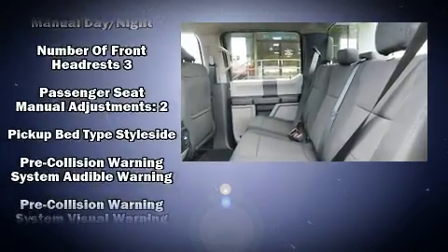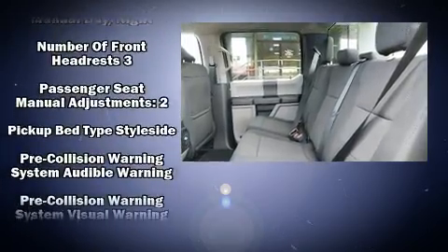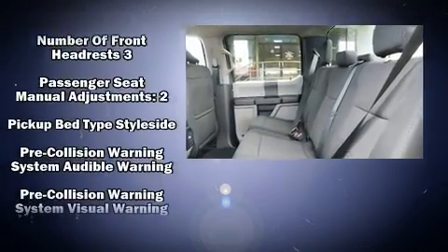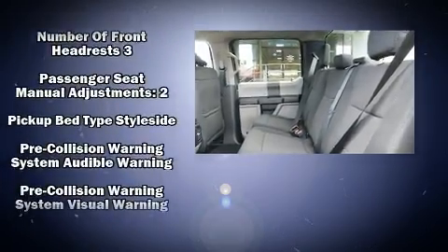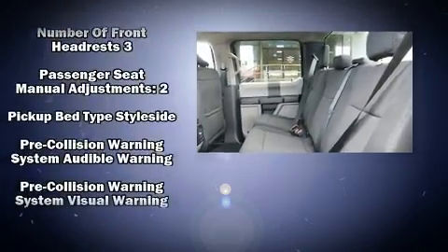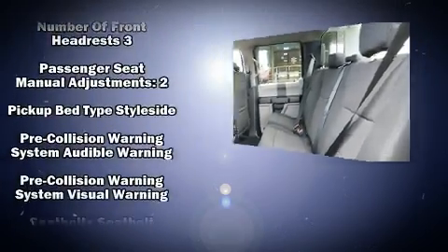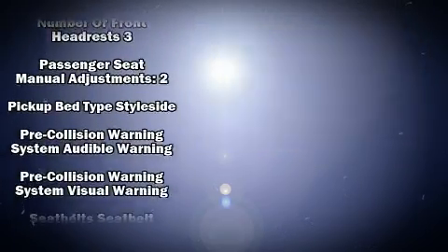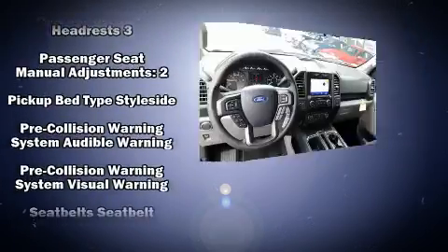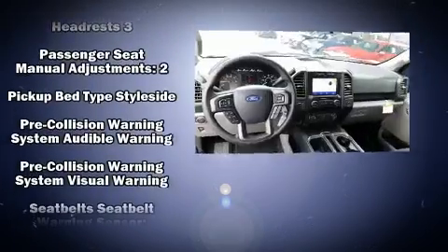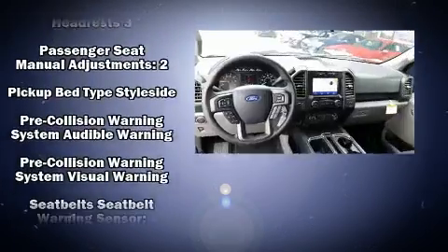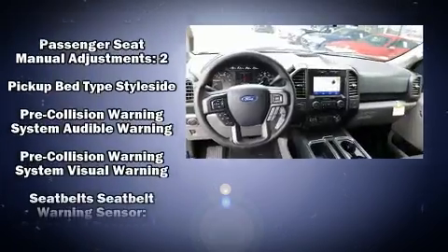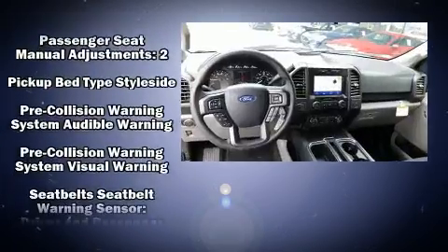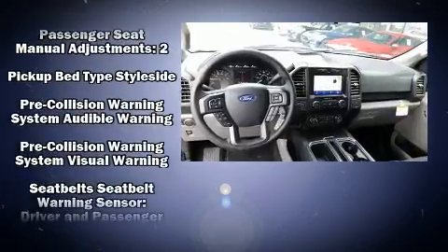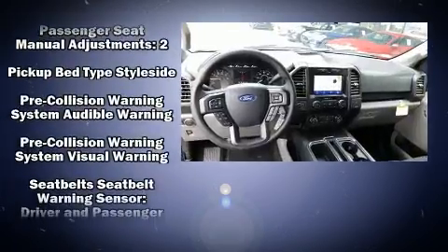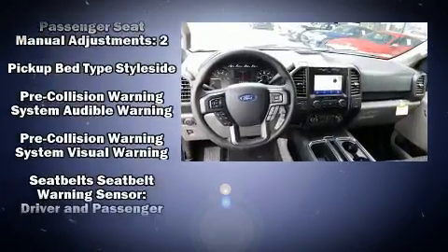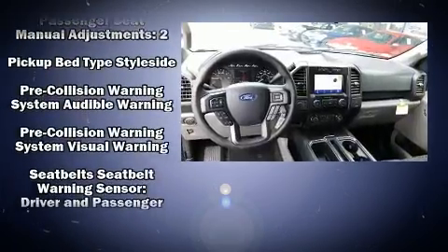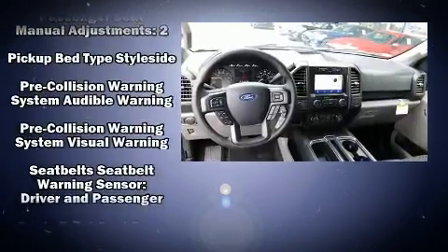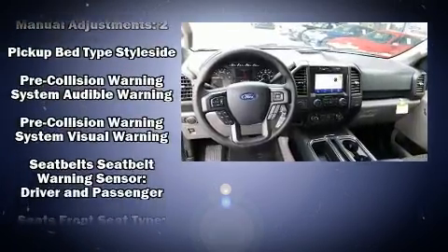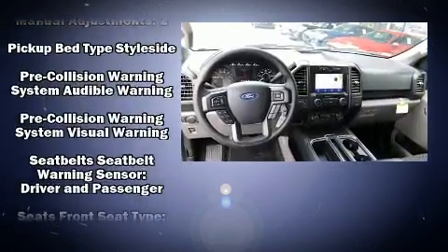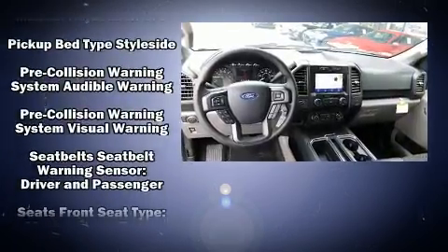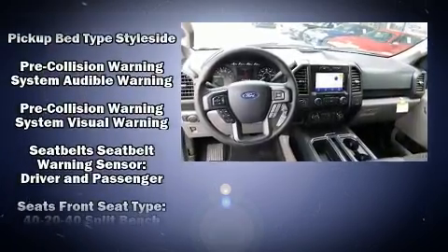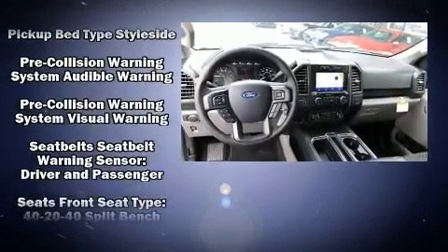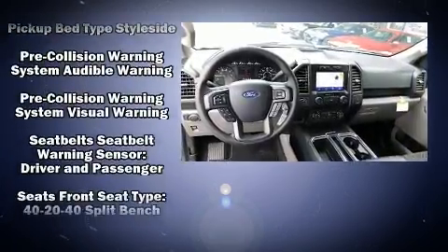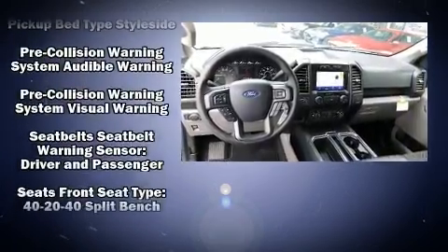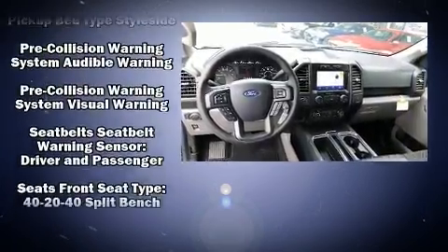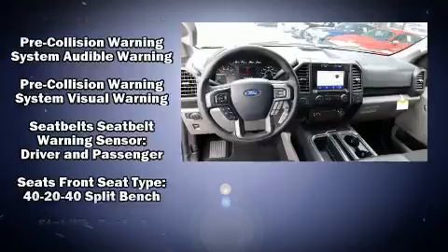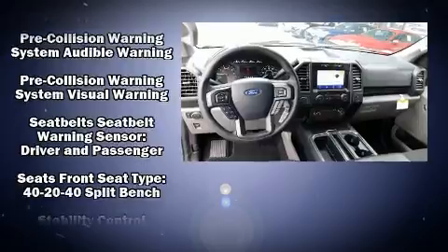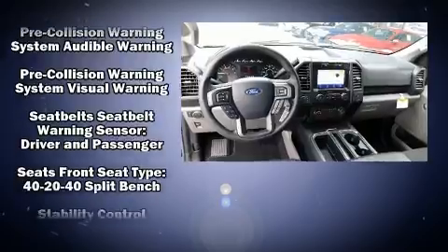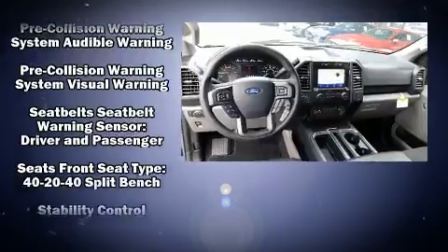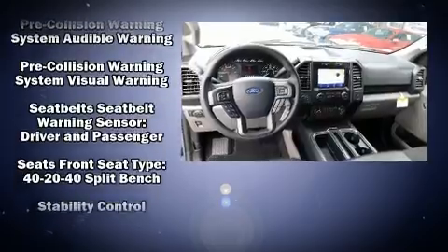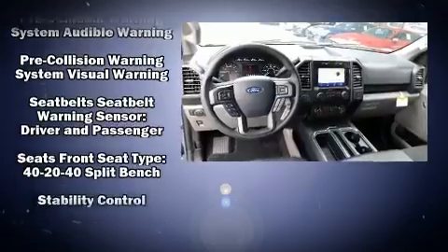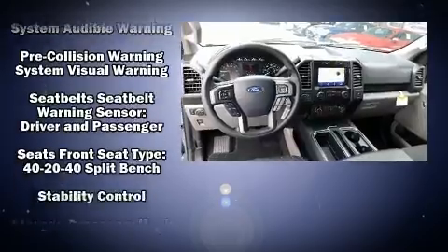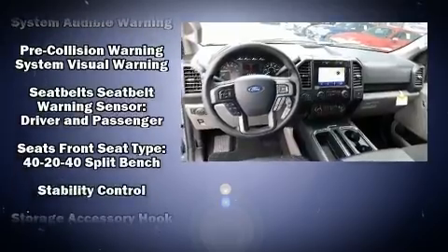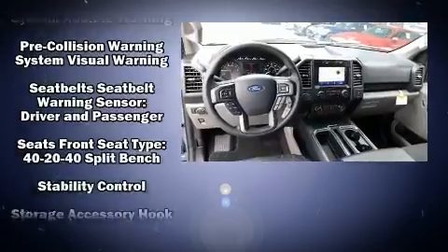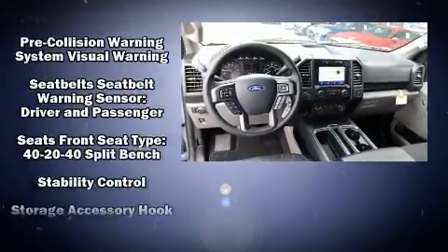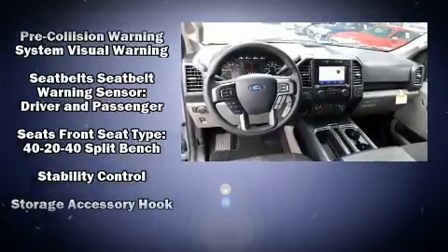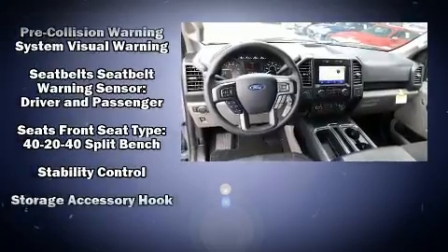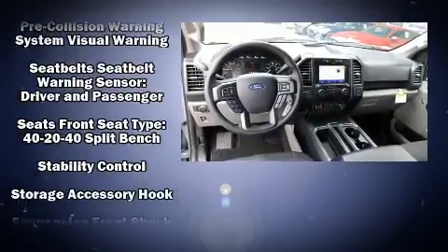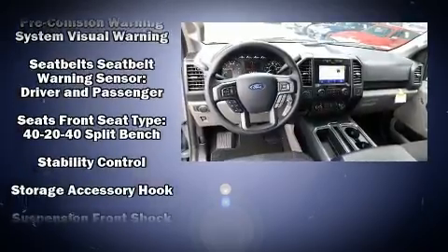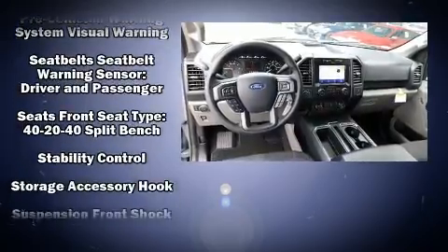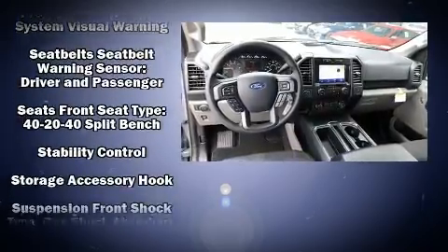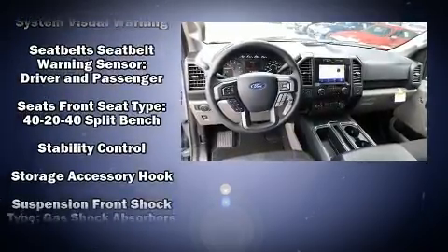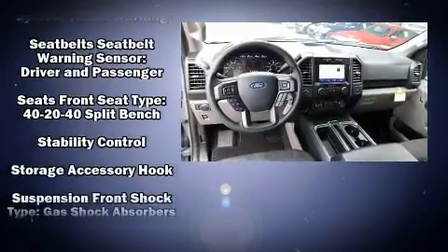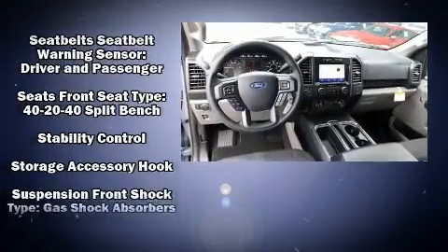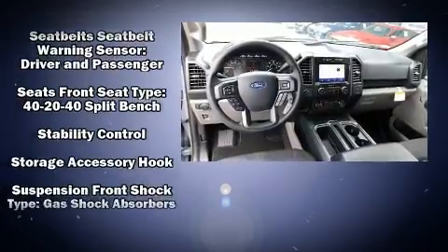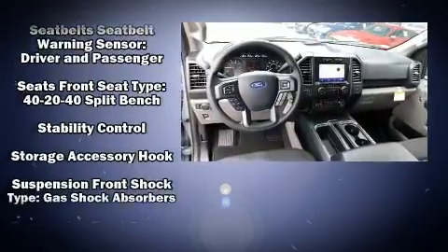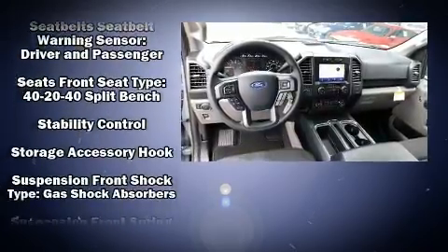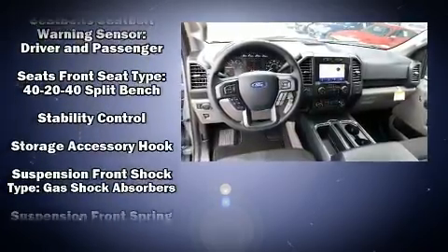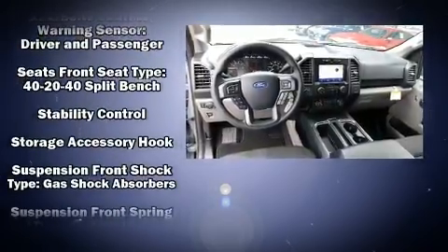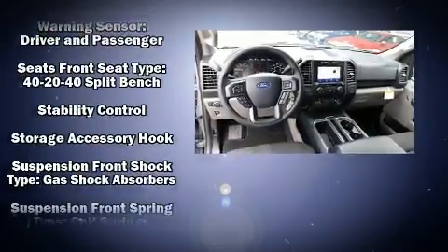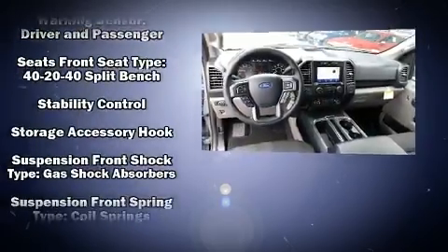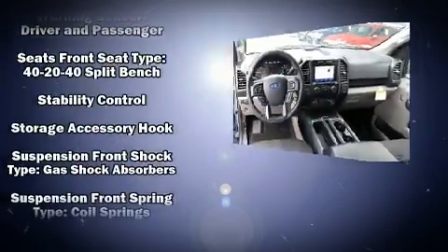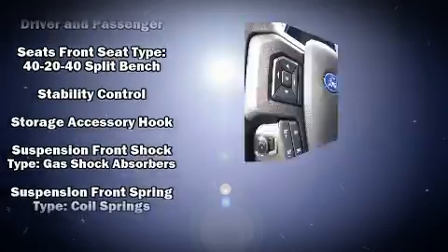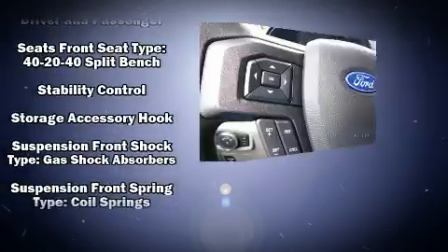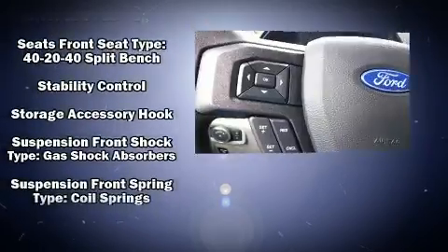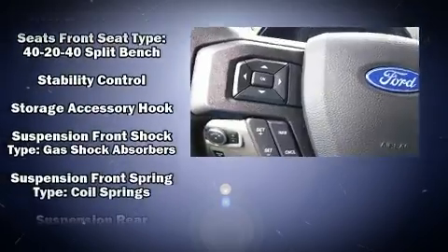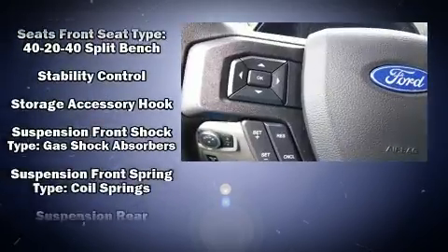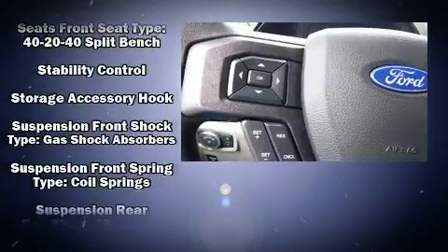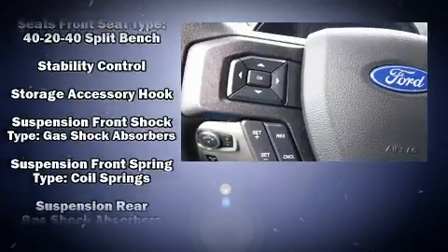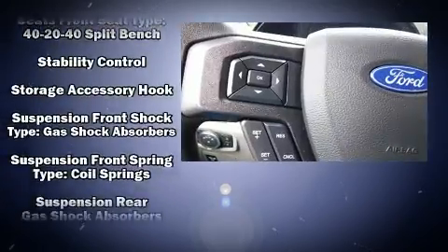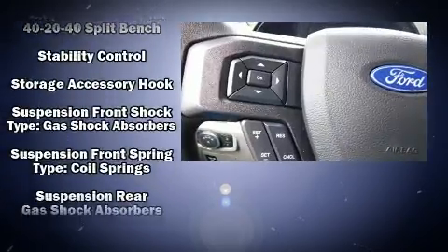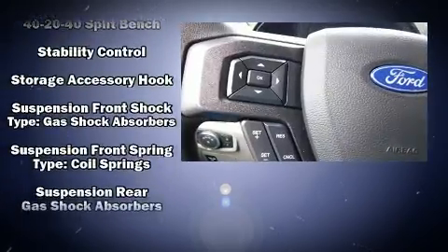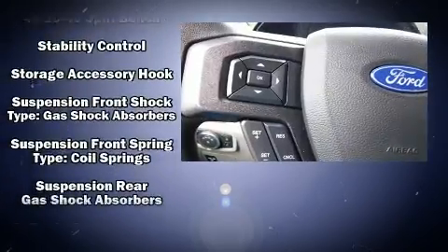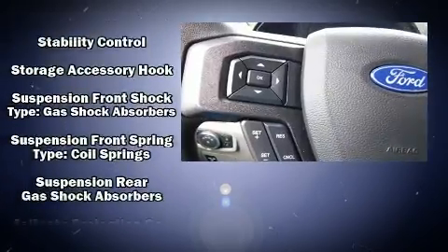Additional safety features include ignition disabling, an emergency communication system, and four-wheel disc brakes with ABS.